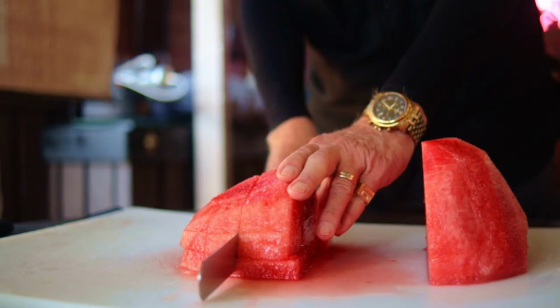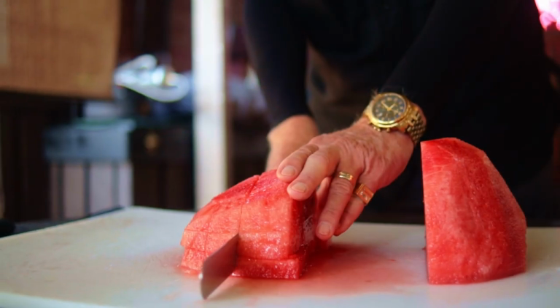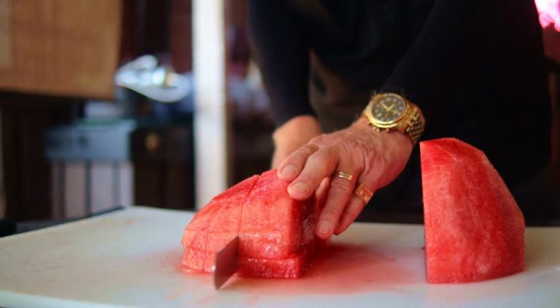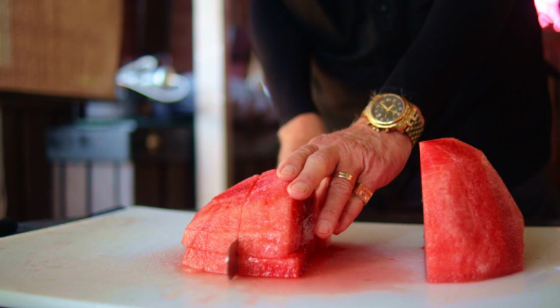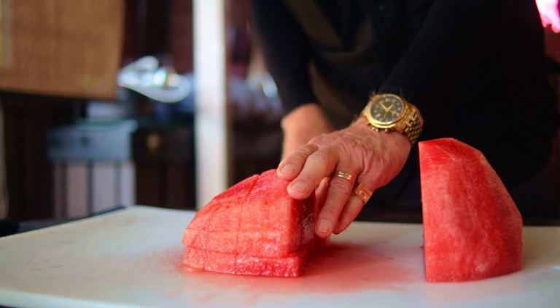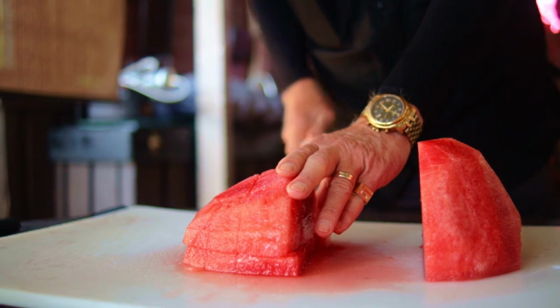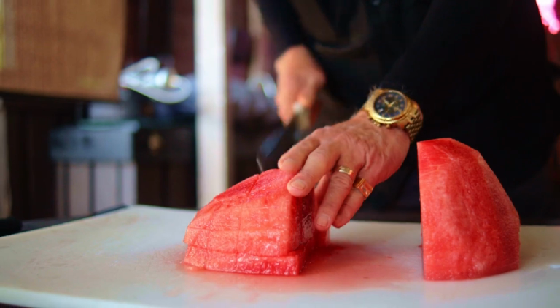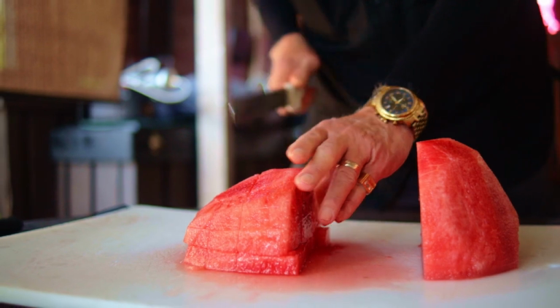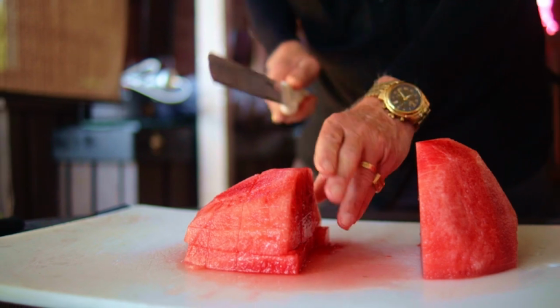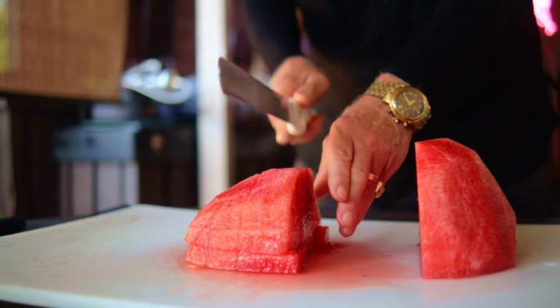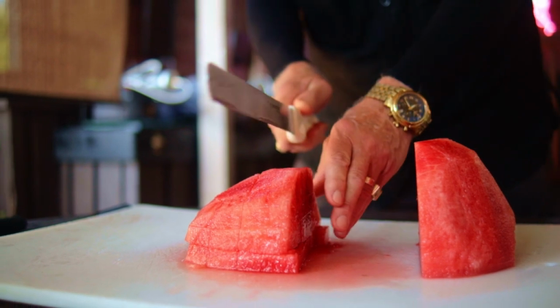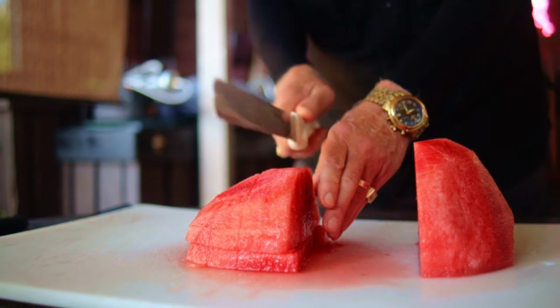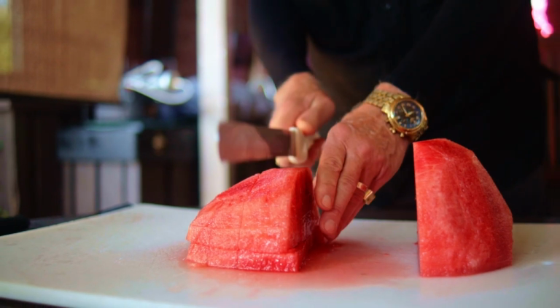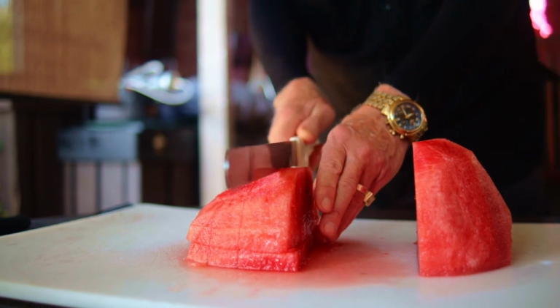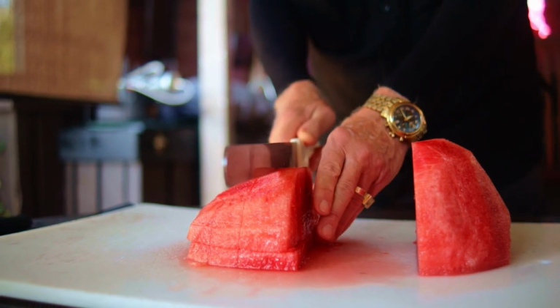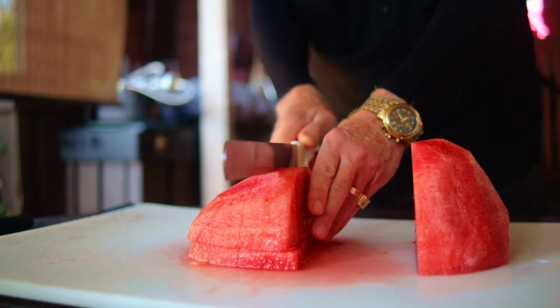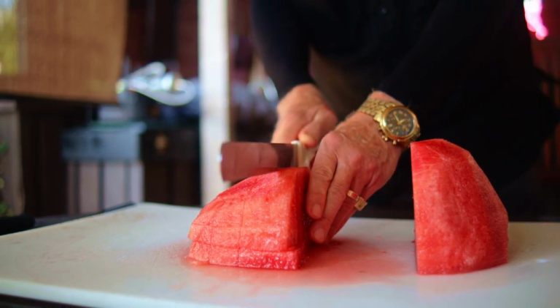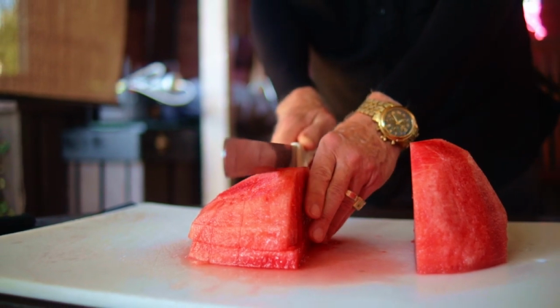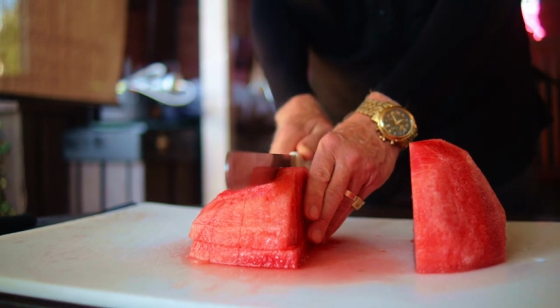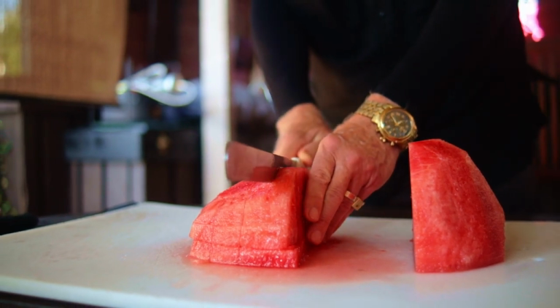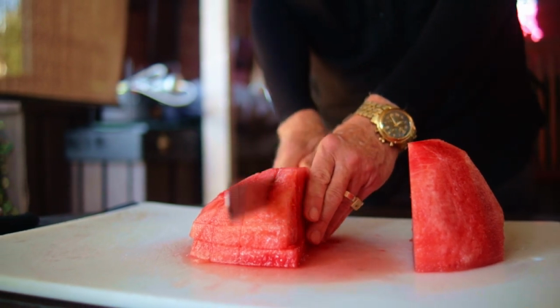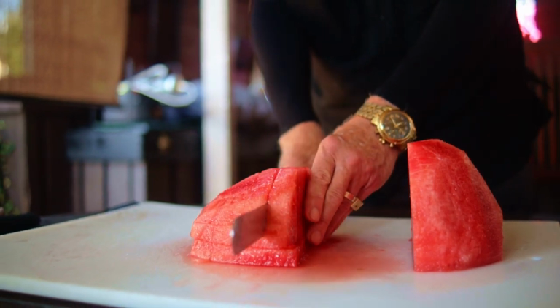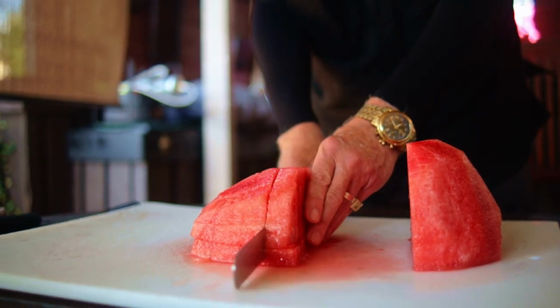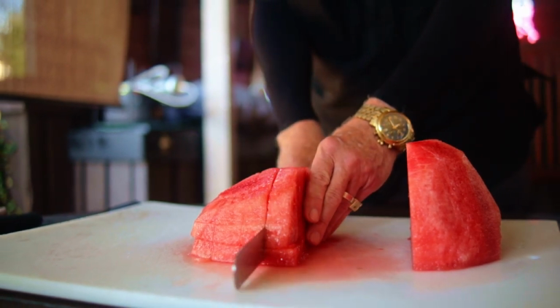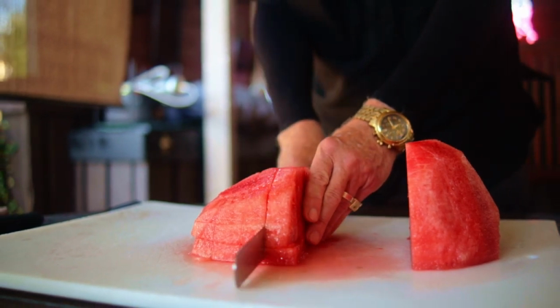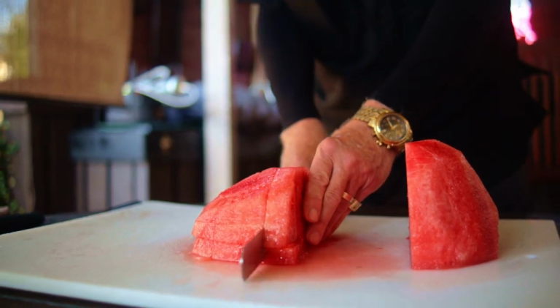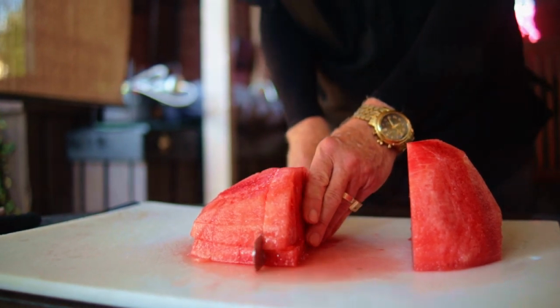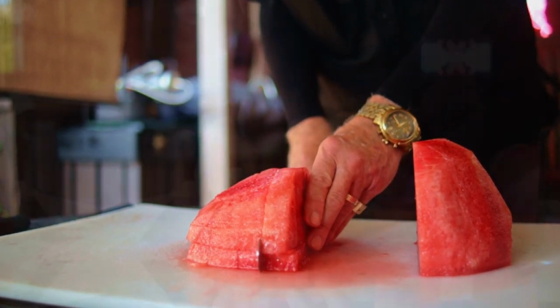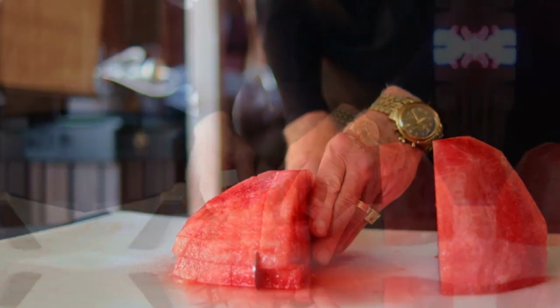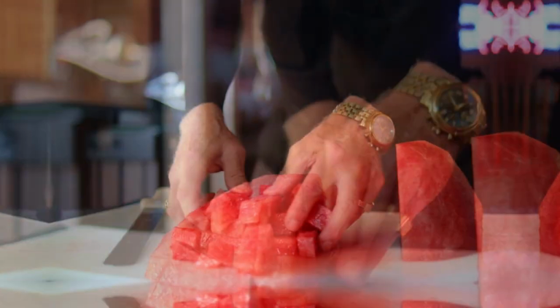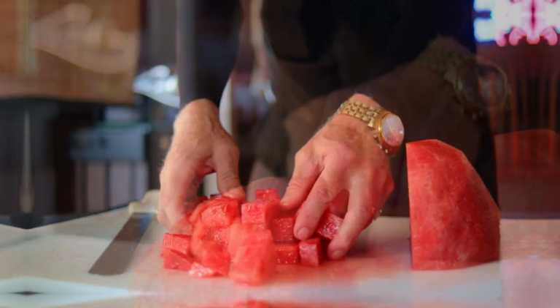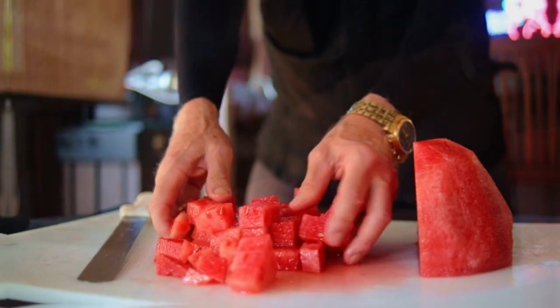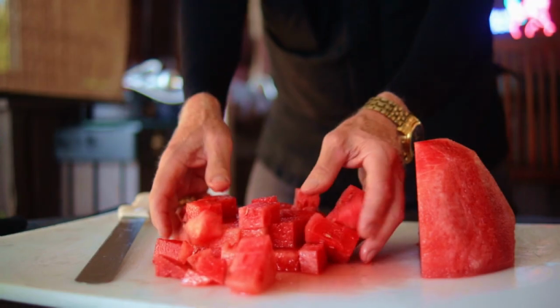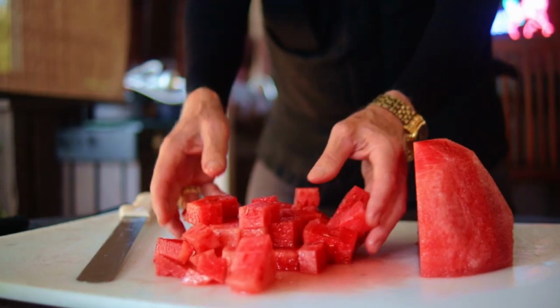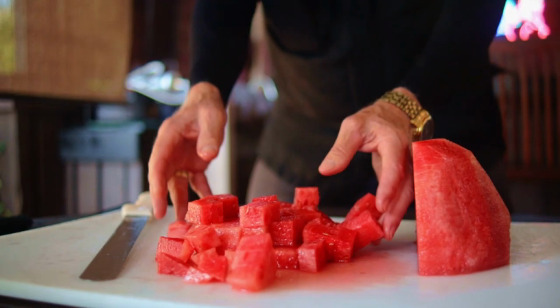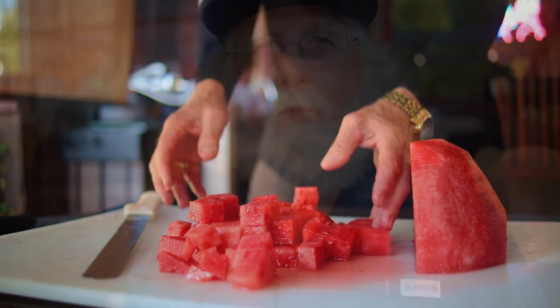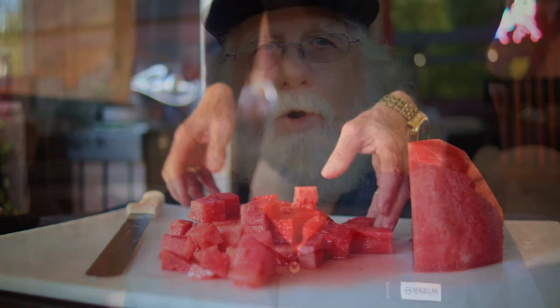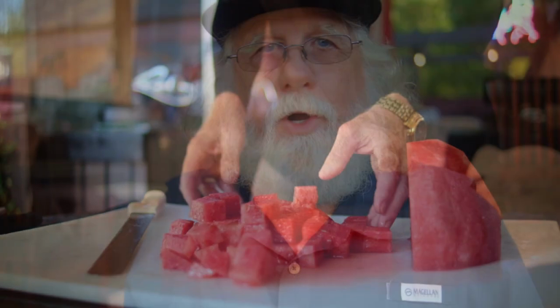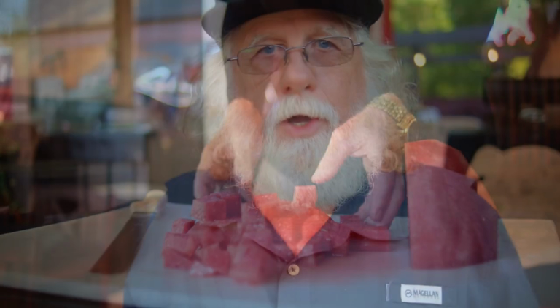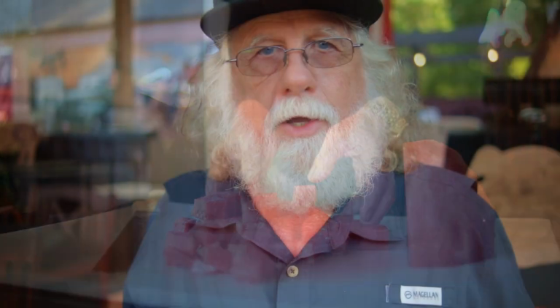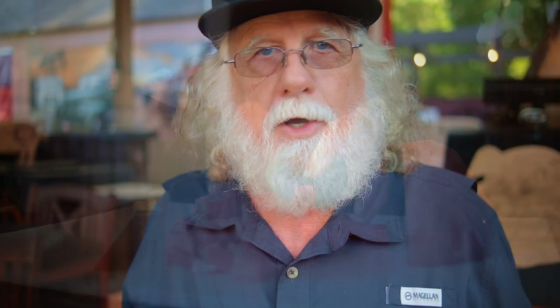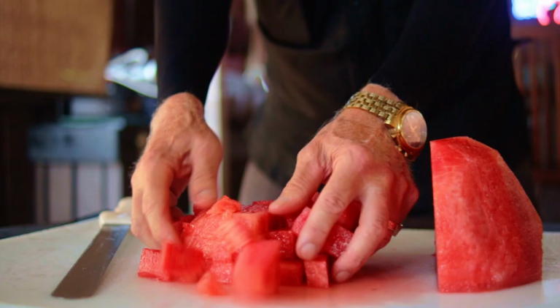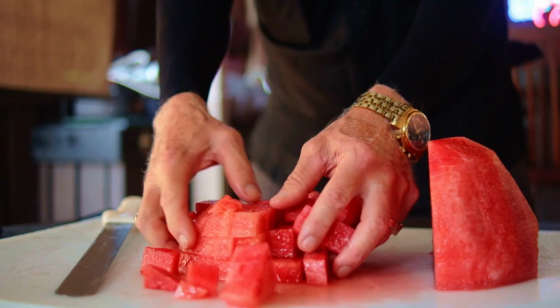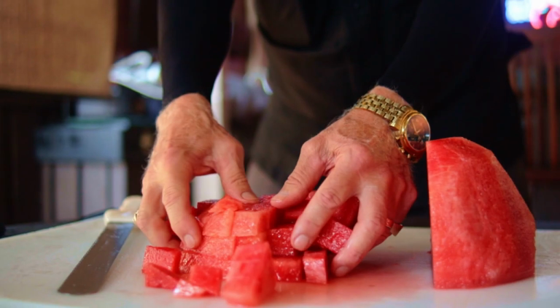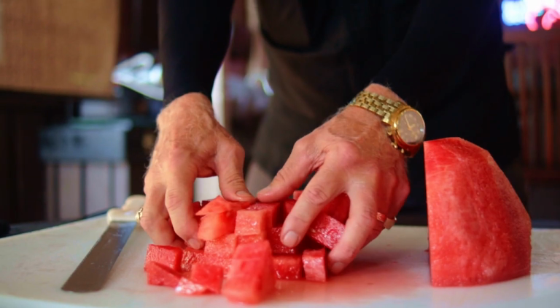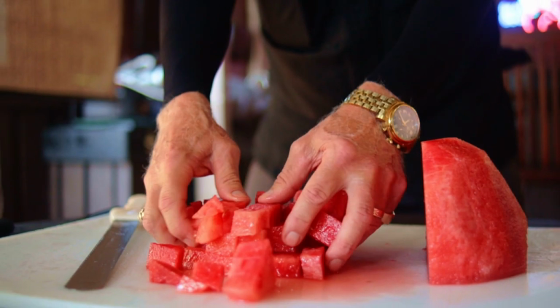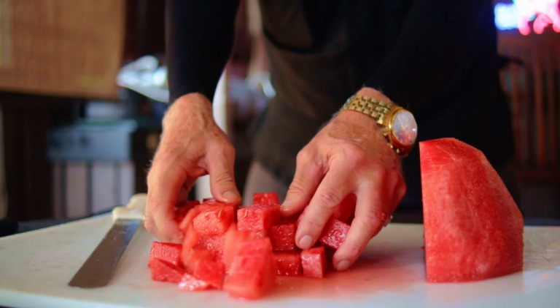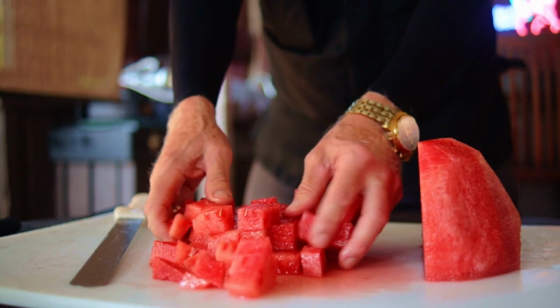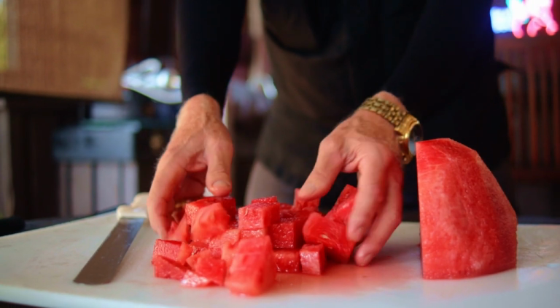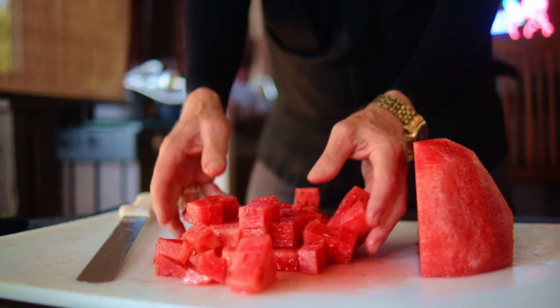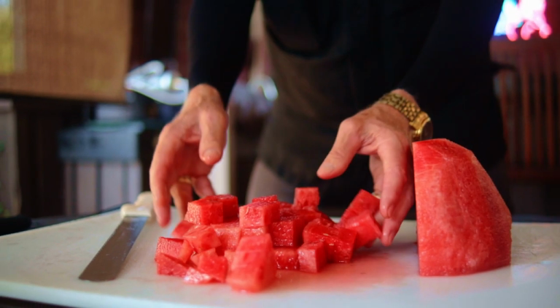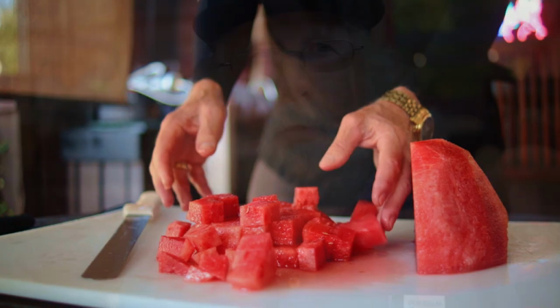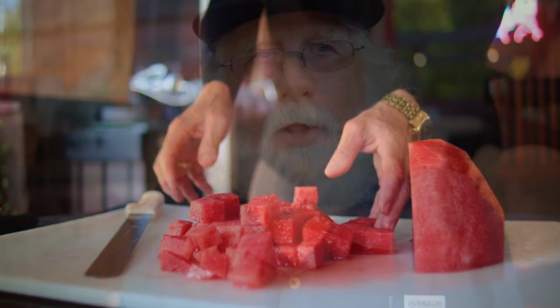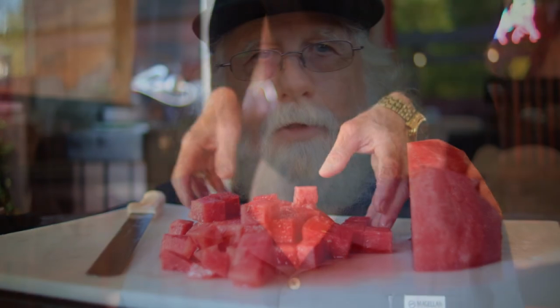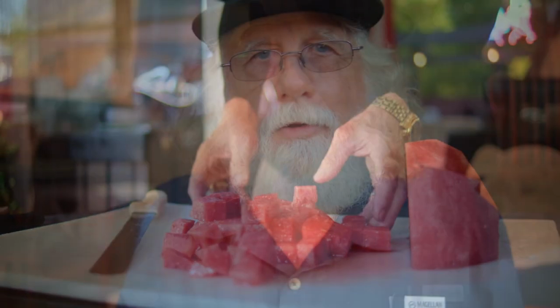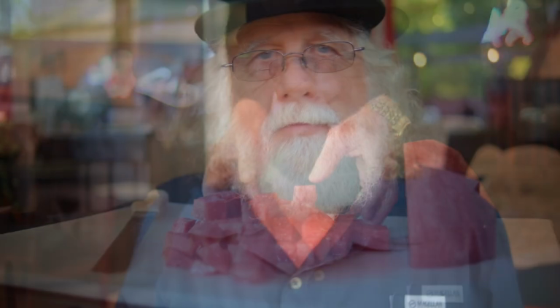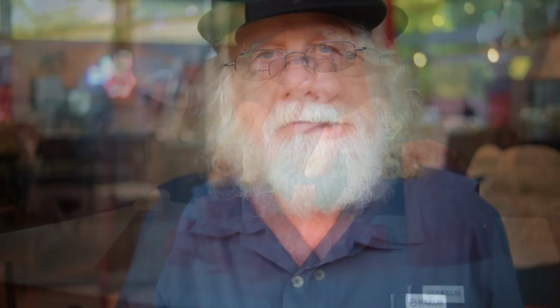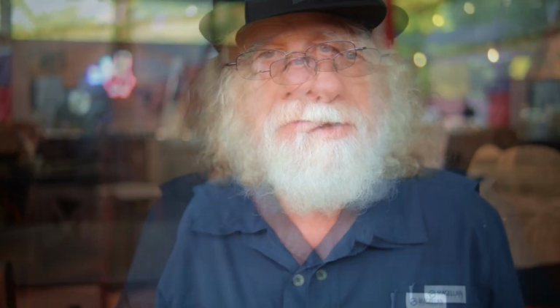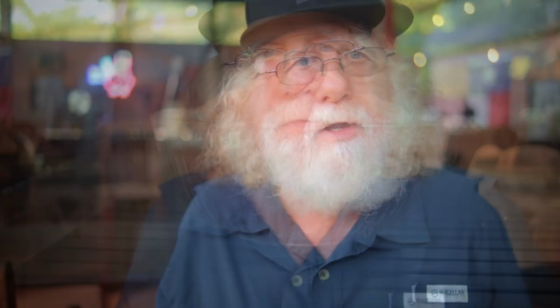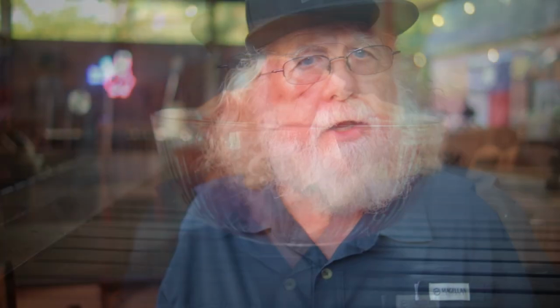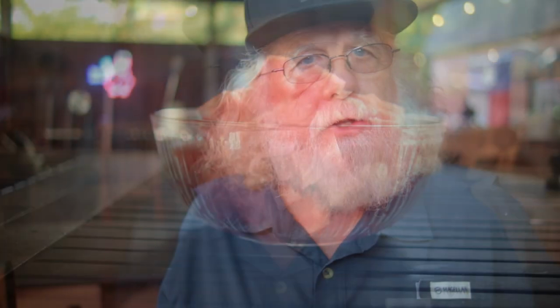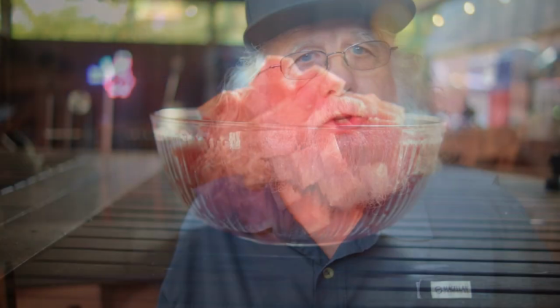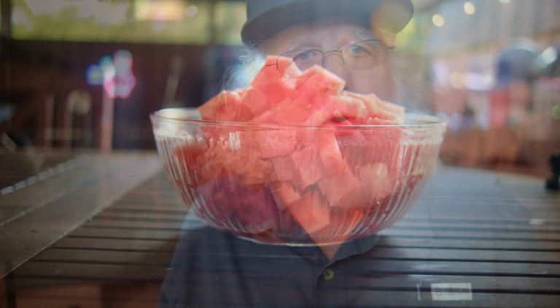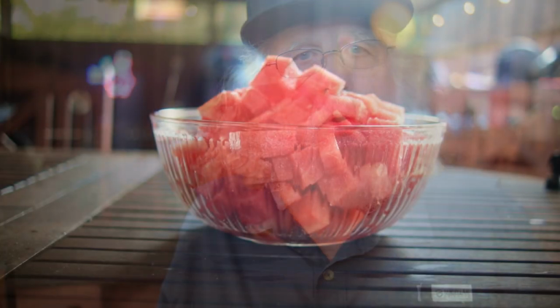You can see this is quick, easy, and it makes the fun factor go way up when you're eating that watermelon. Enjoy!